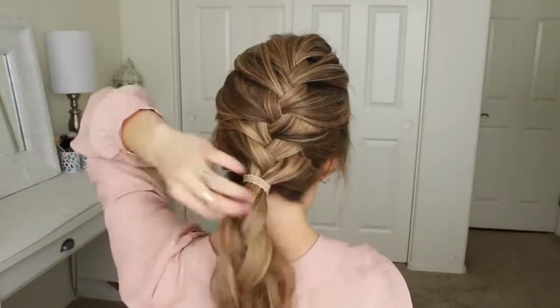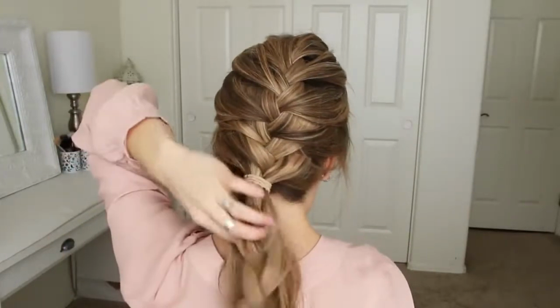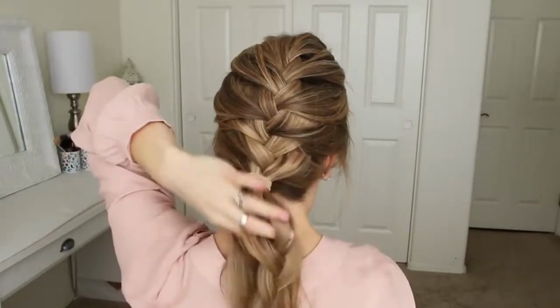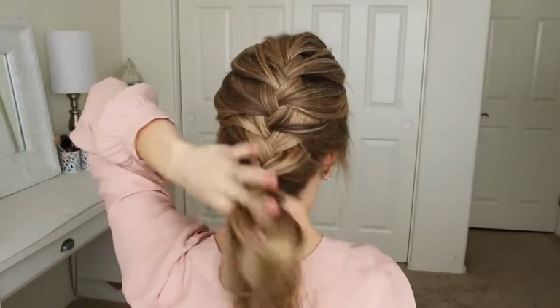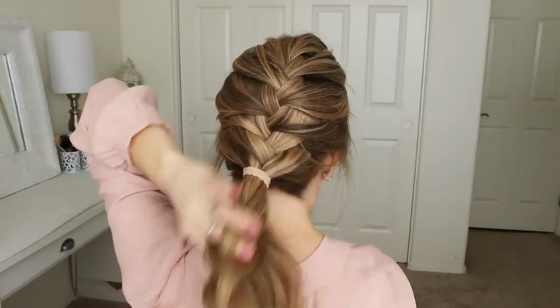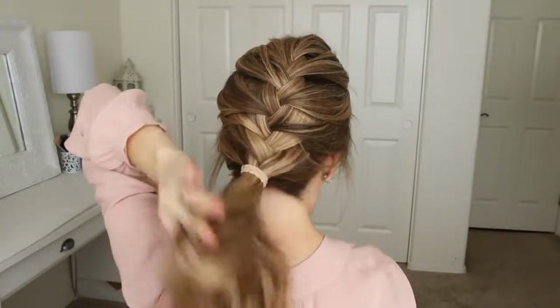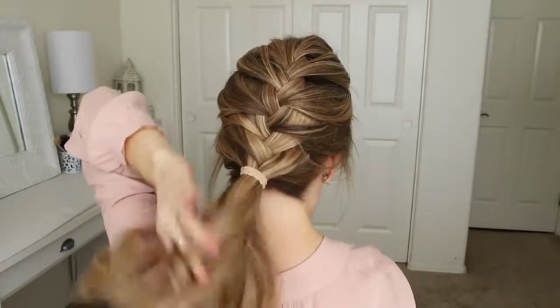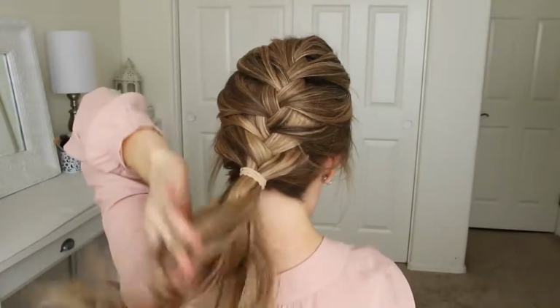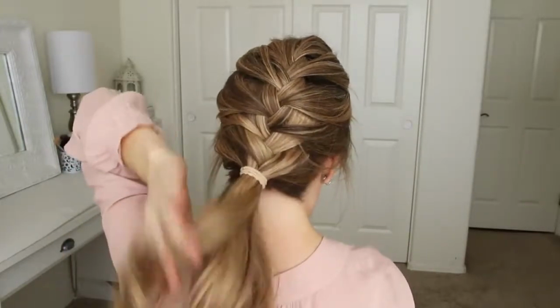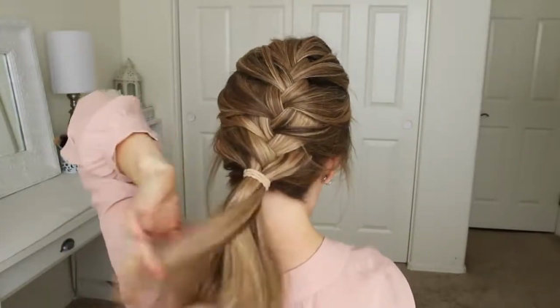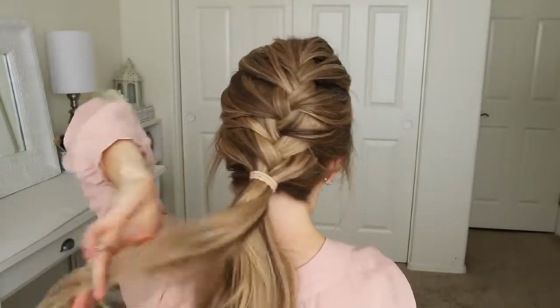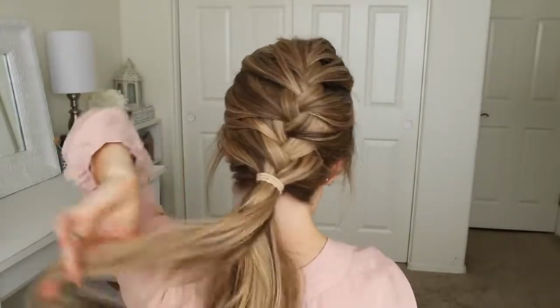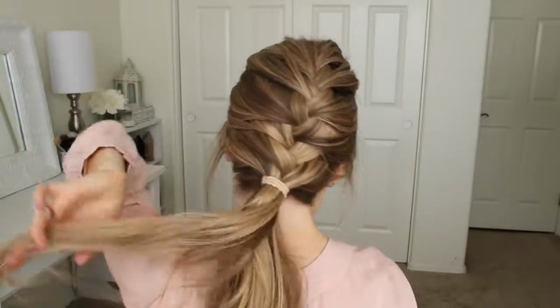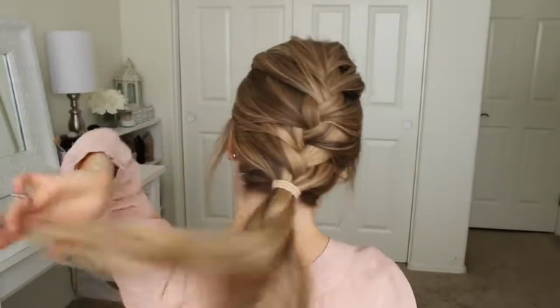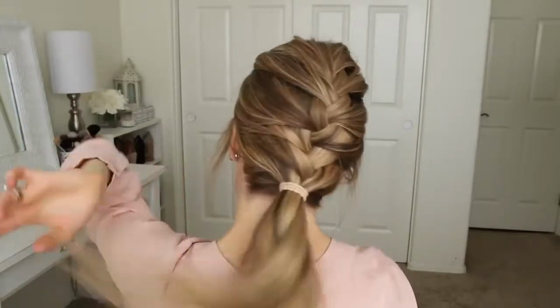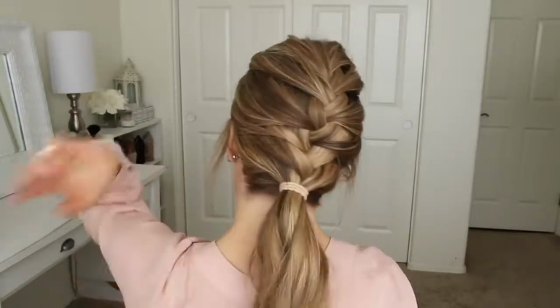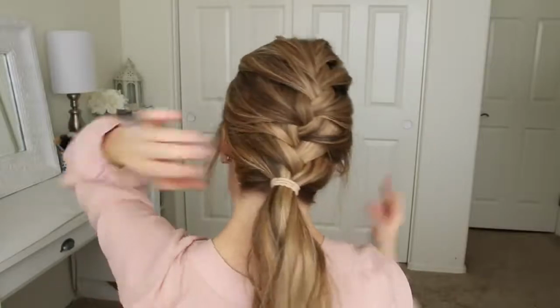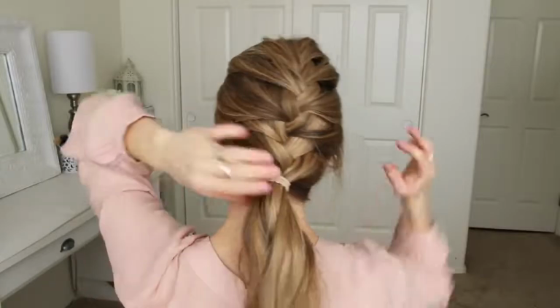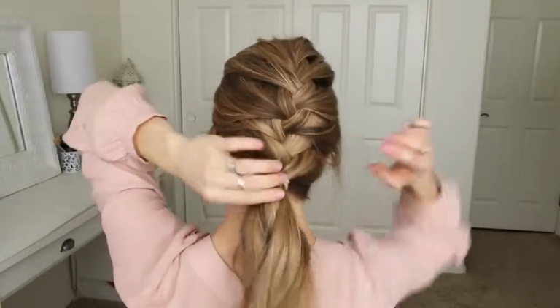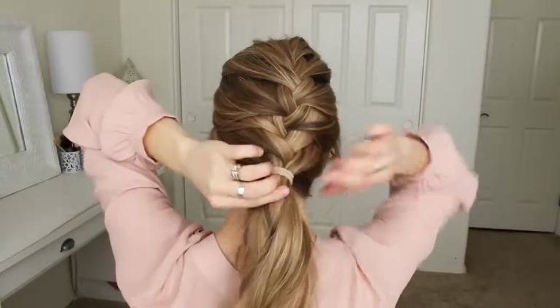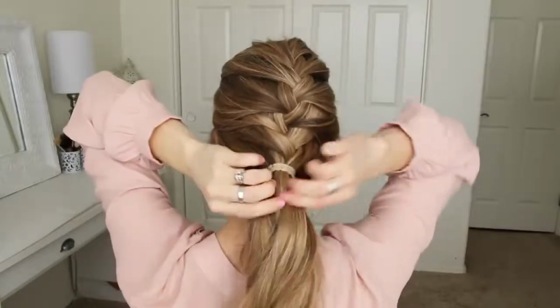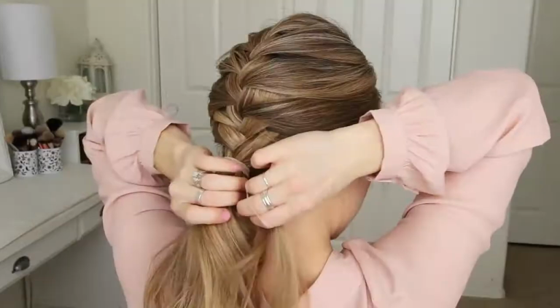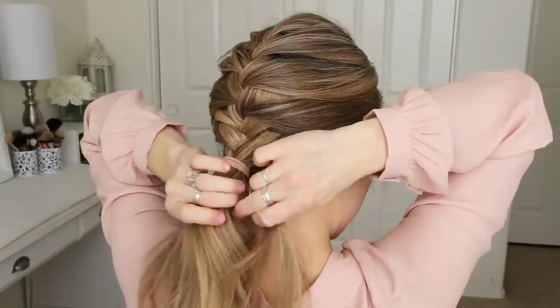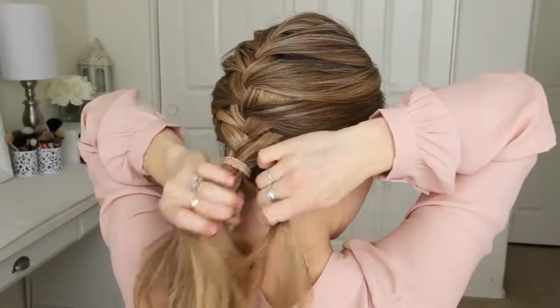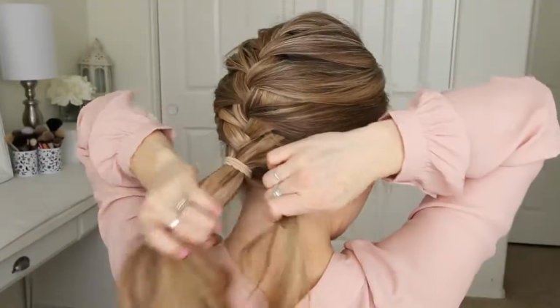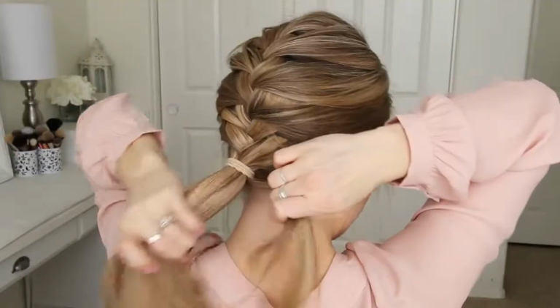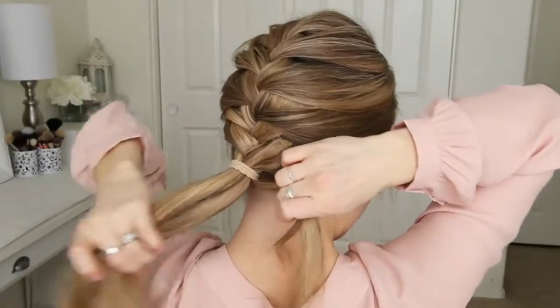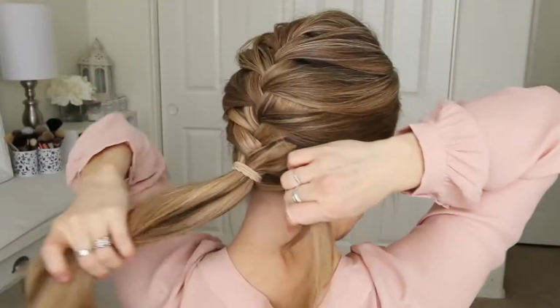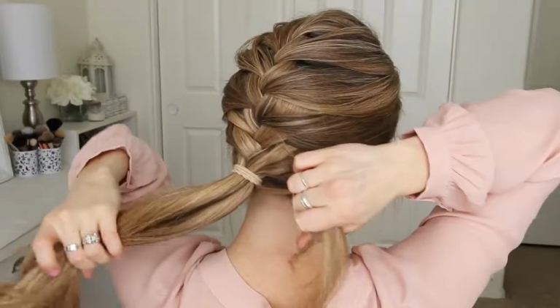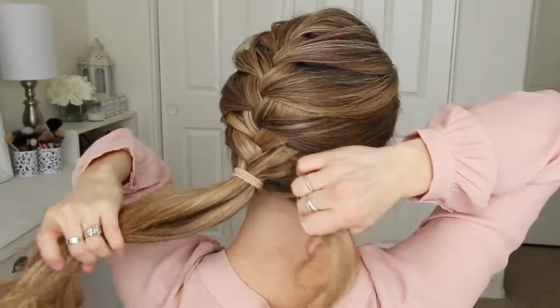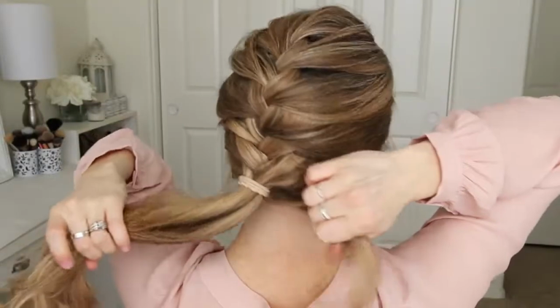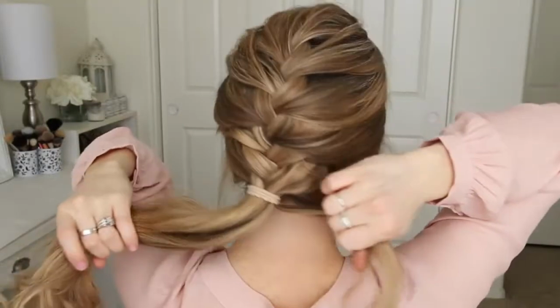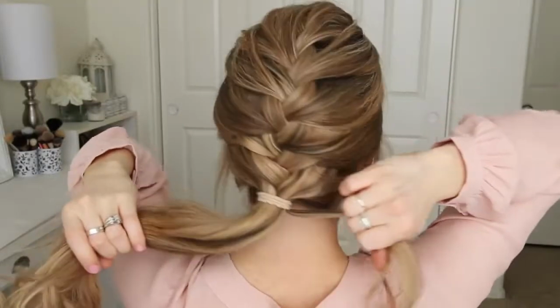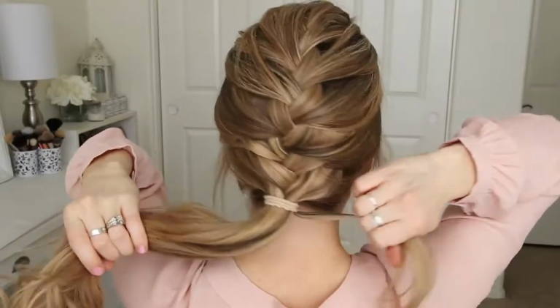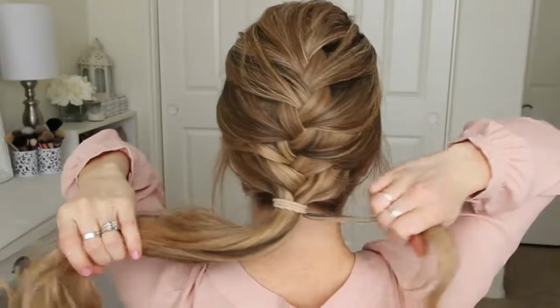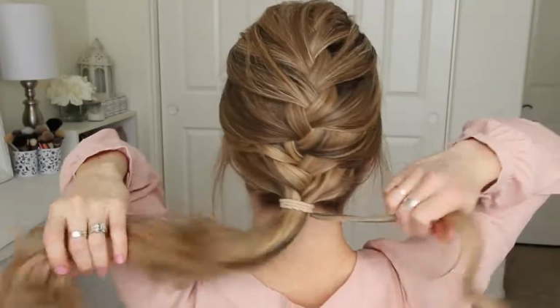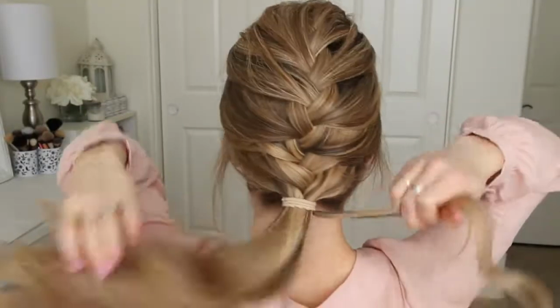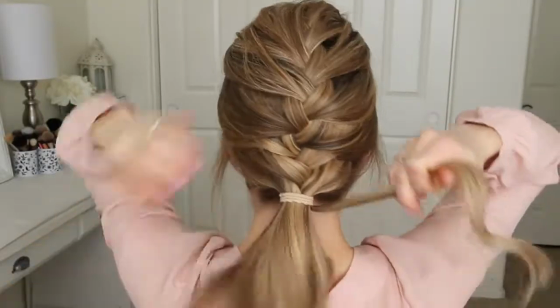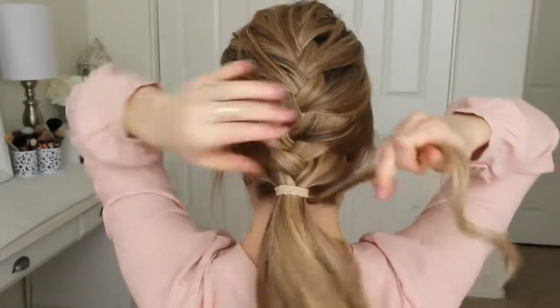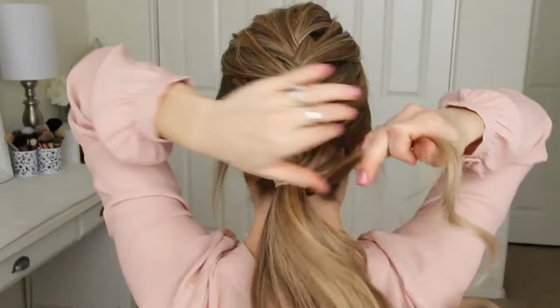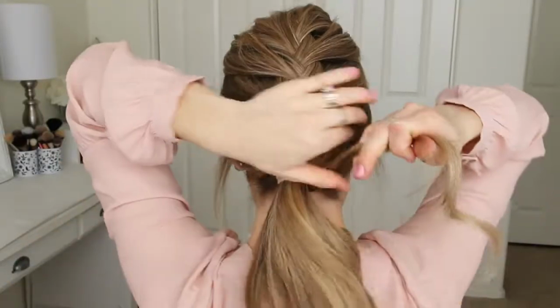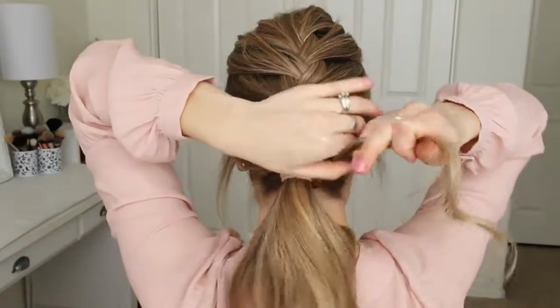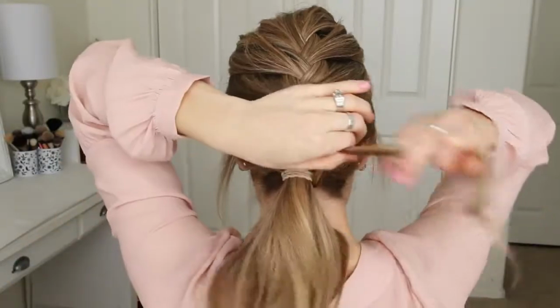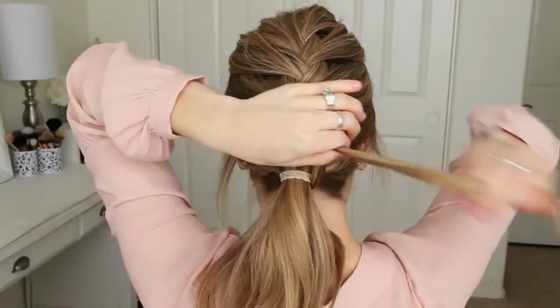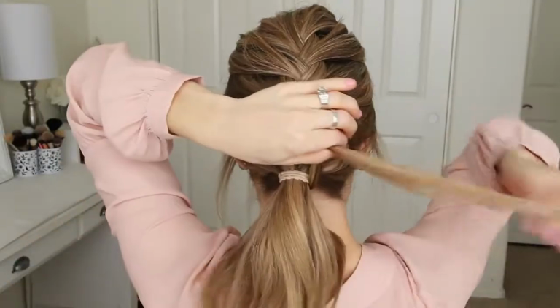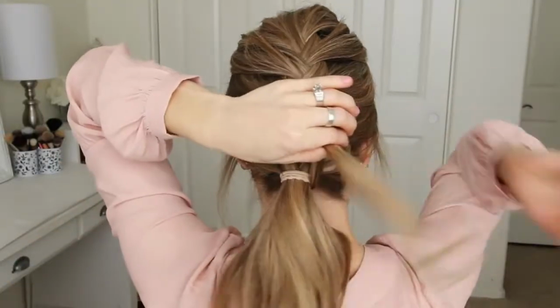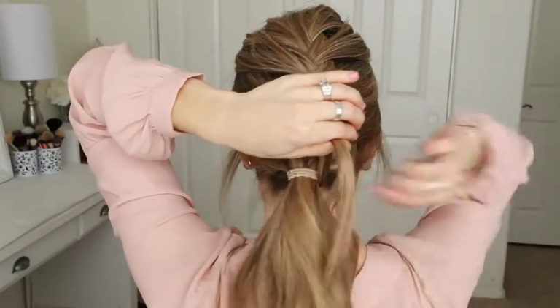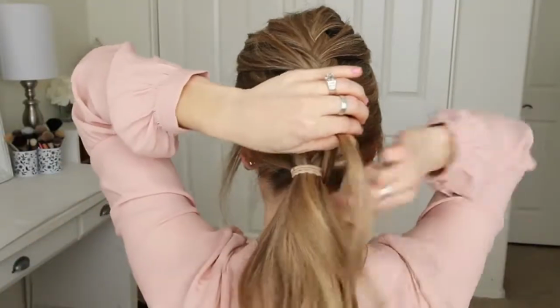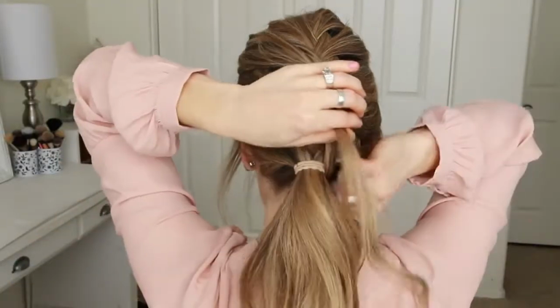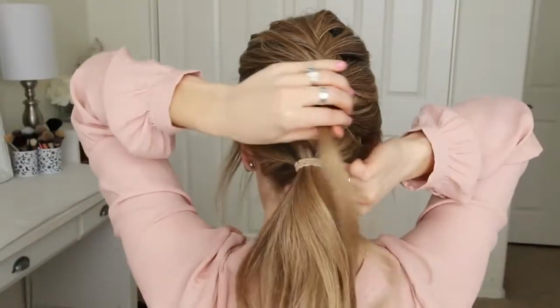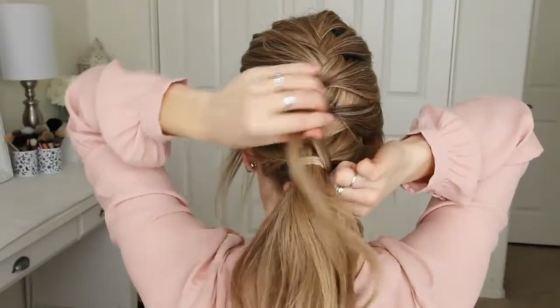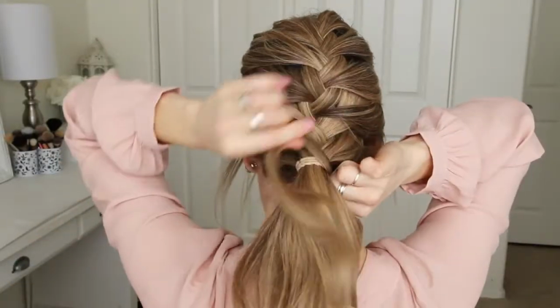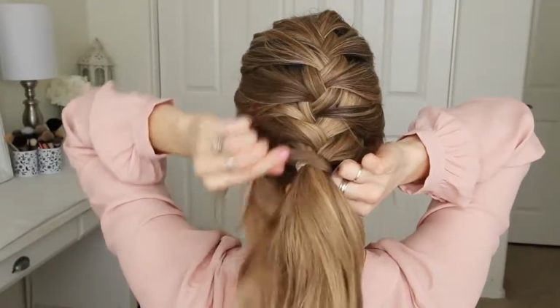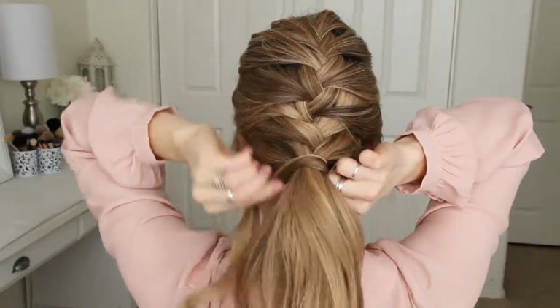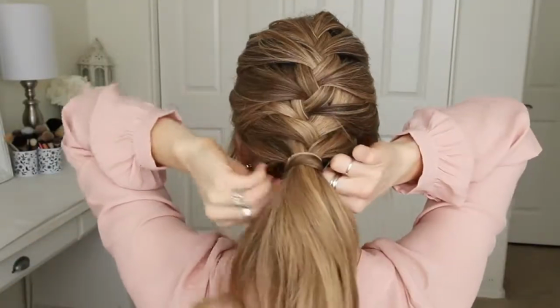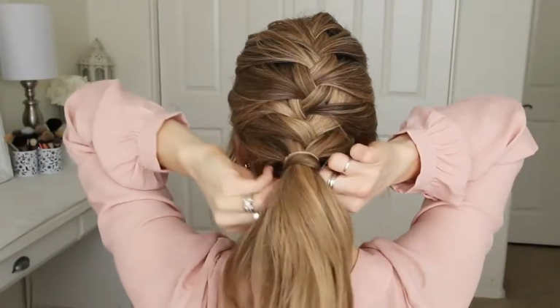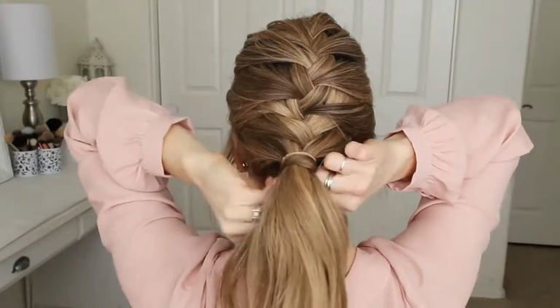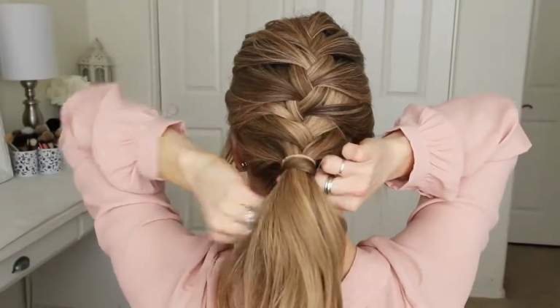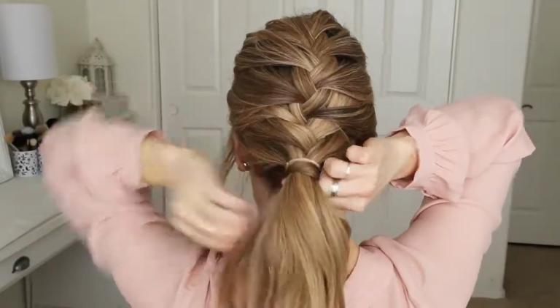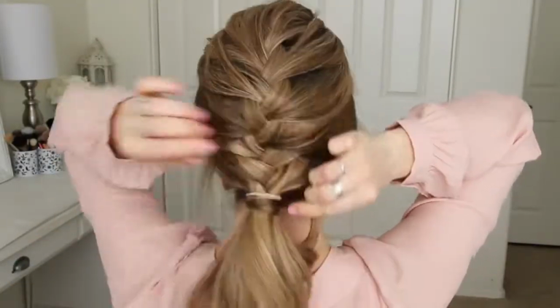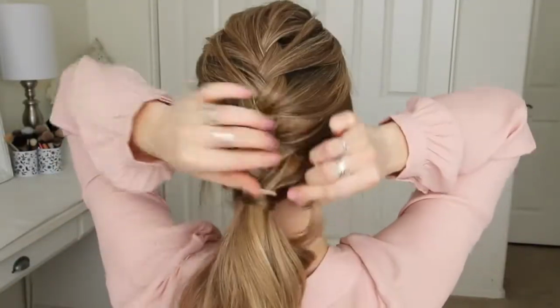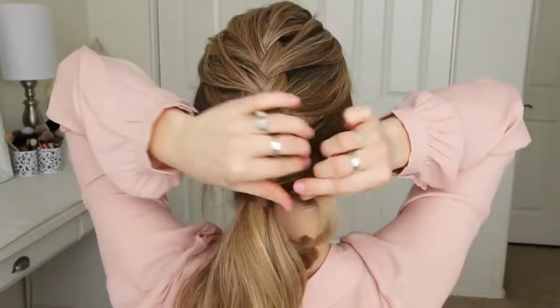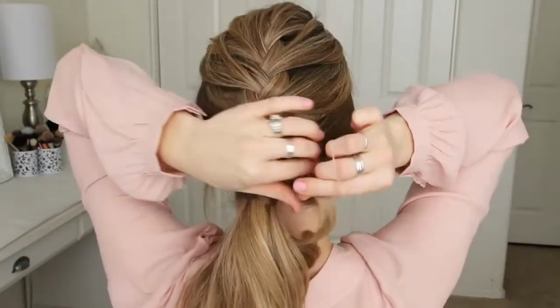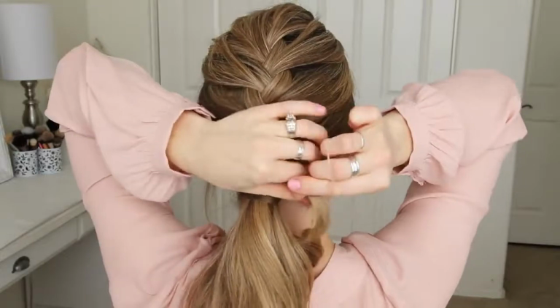Then to finish the style, I'm just going to take a small section of hair from the ponytail, wrap it around the hair band, and then secure the wrapped piece with a clear elastic band.